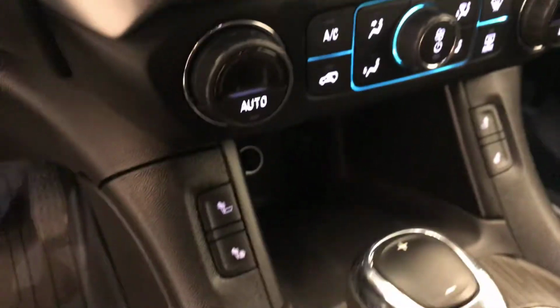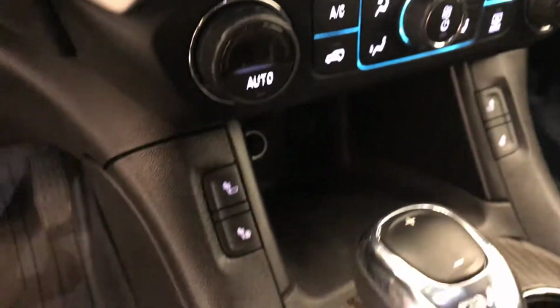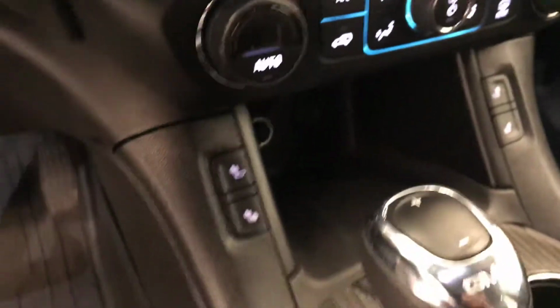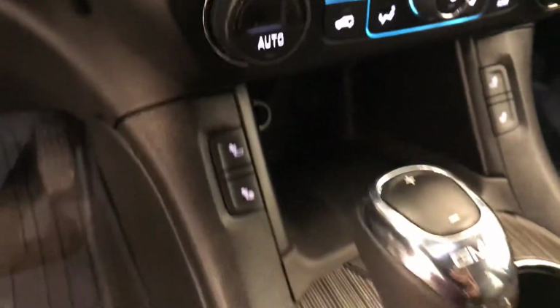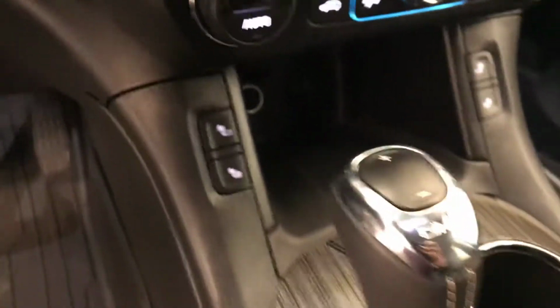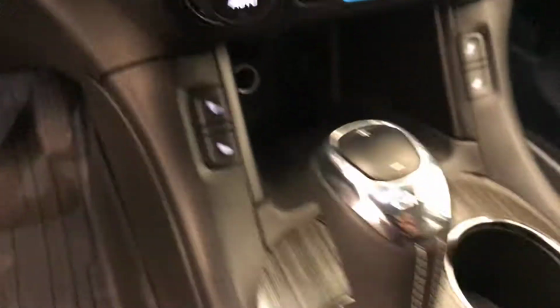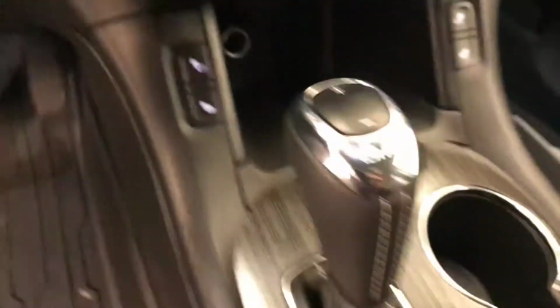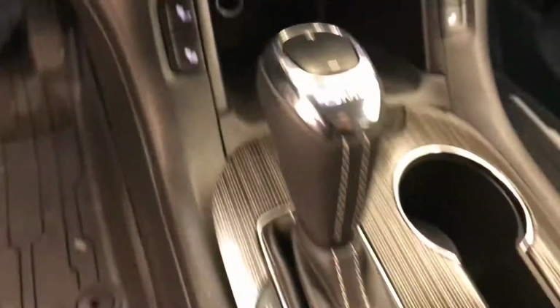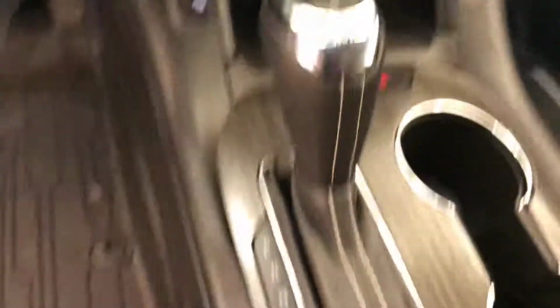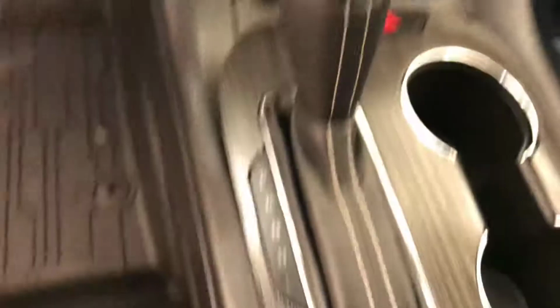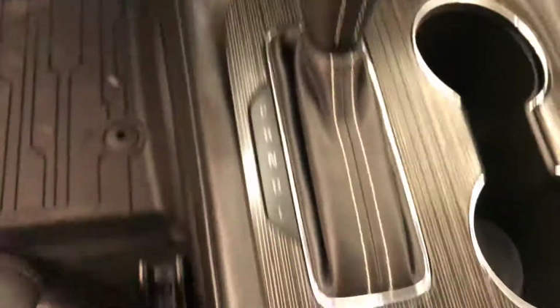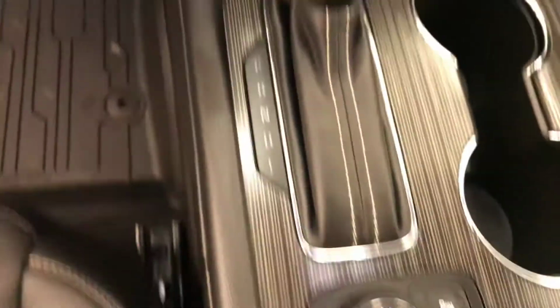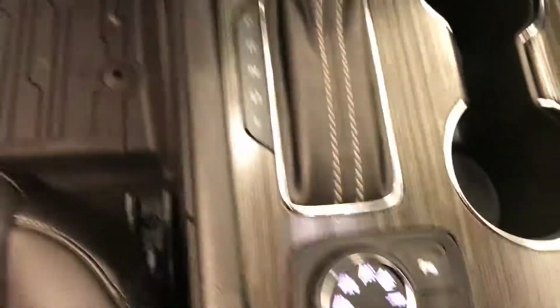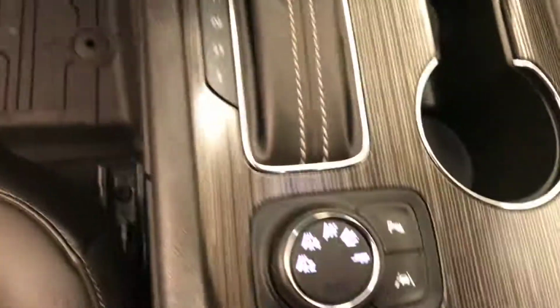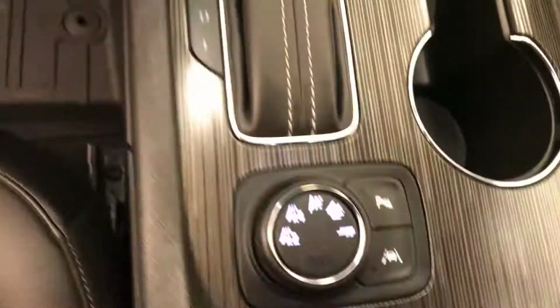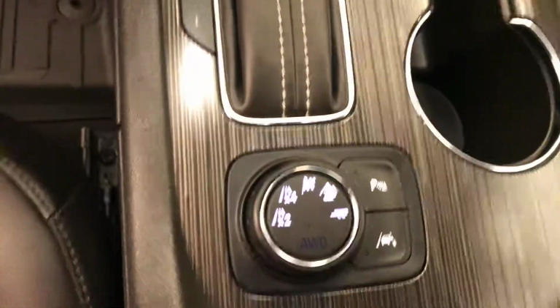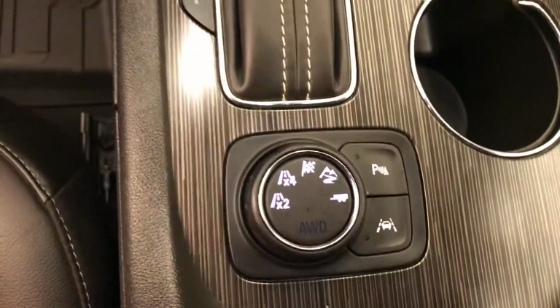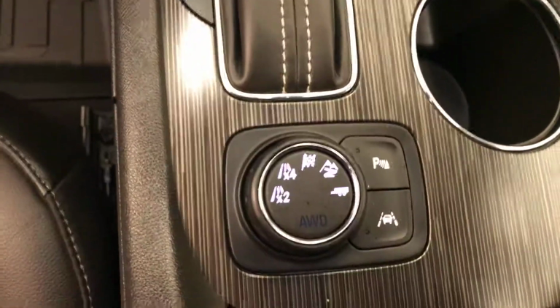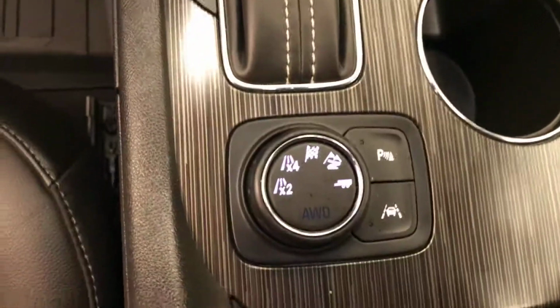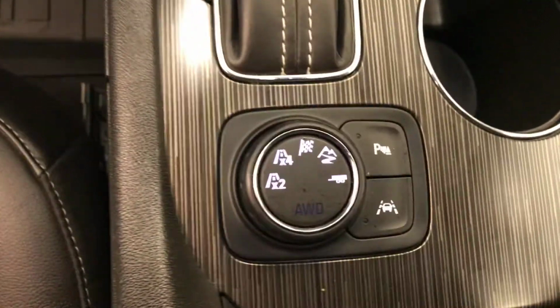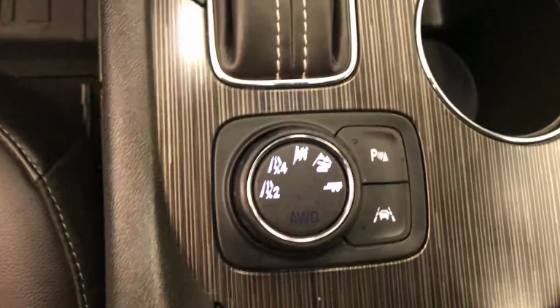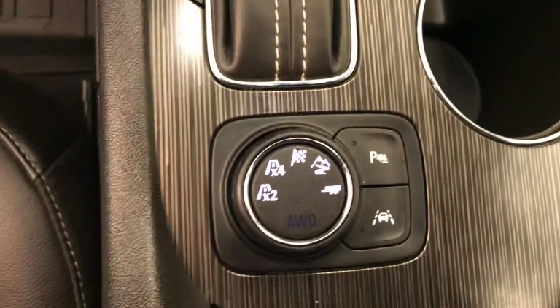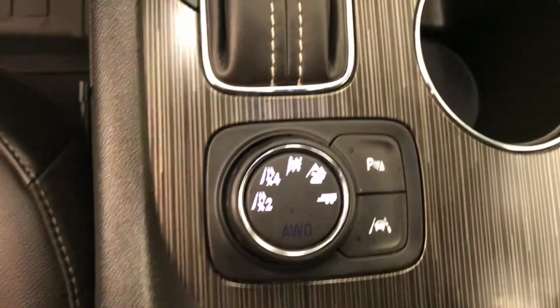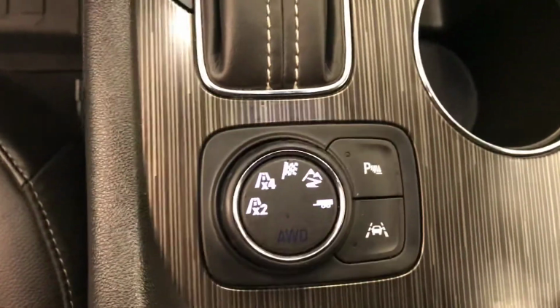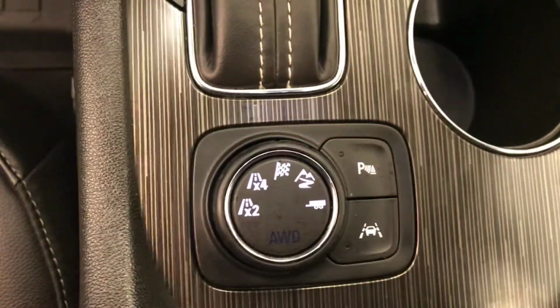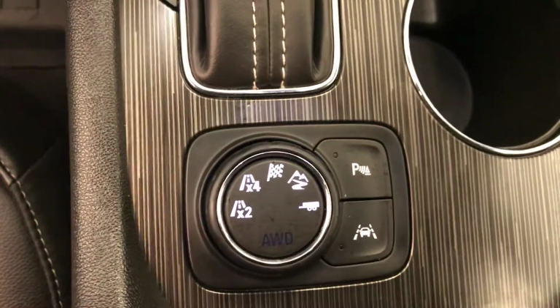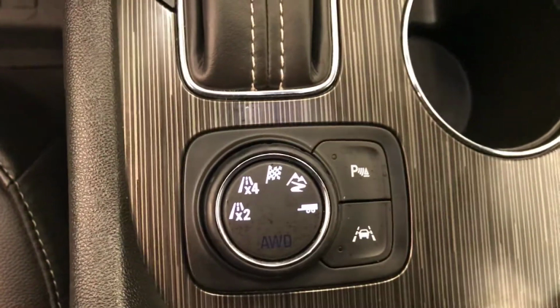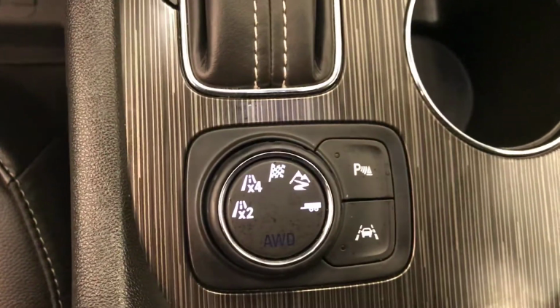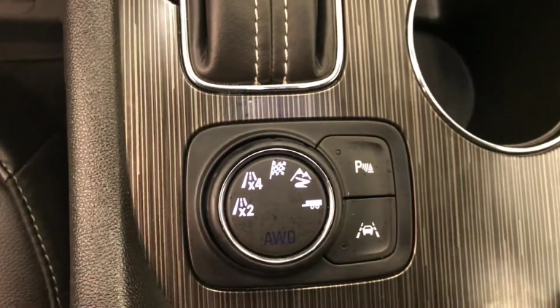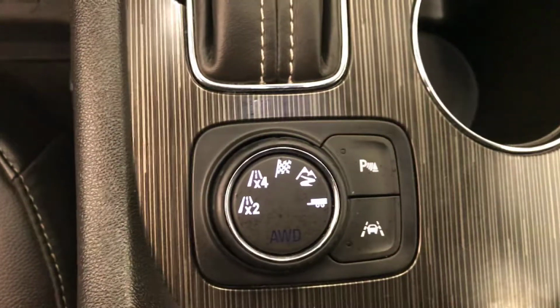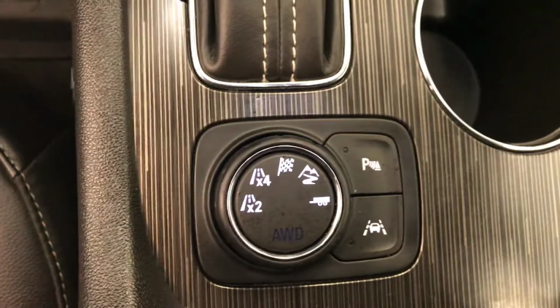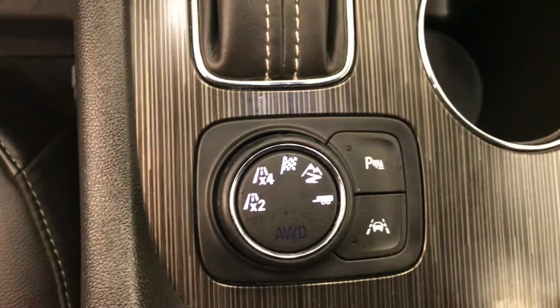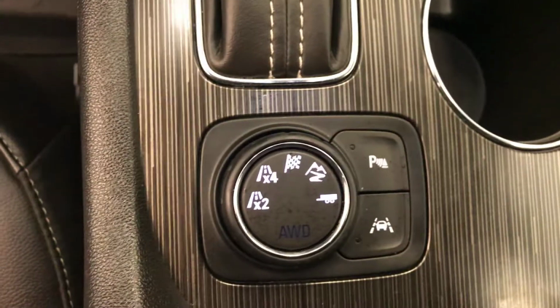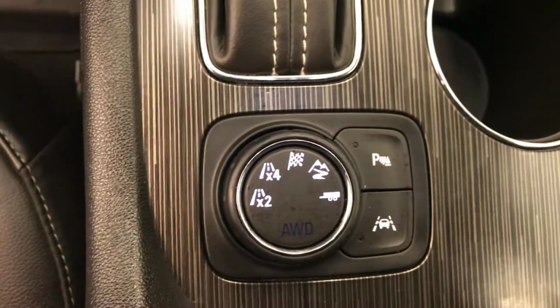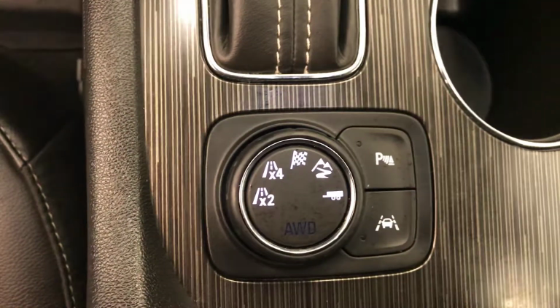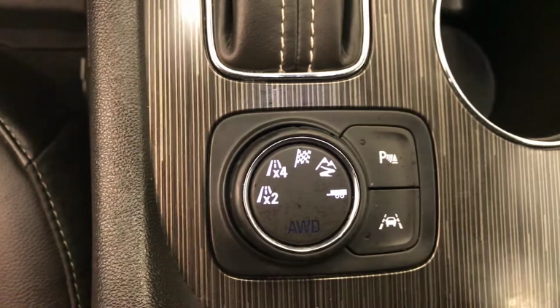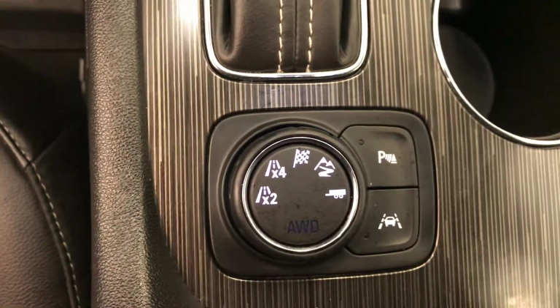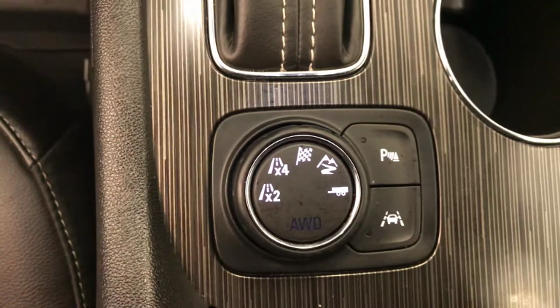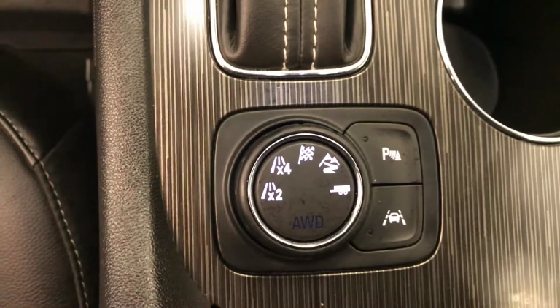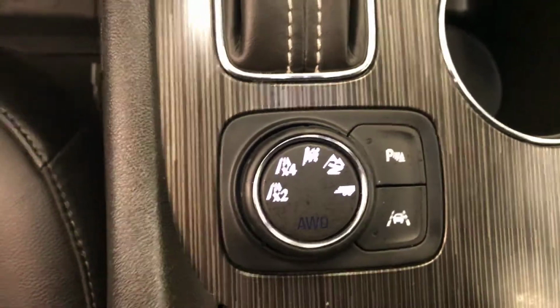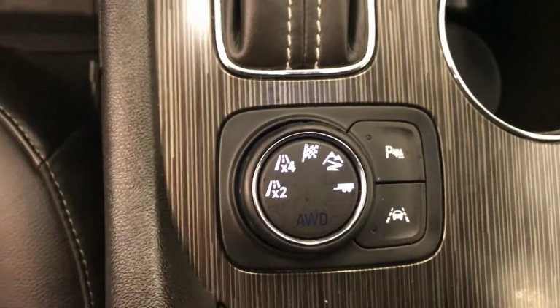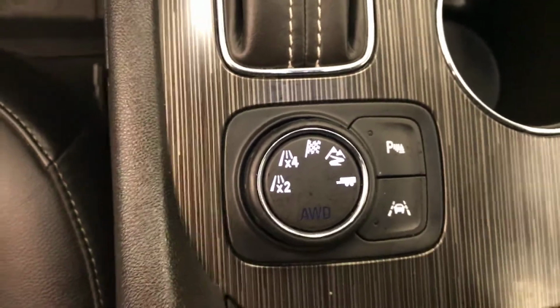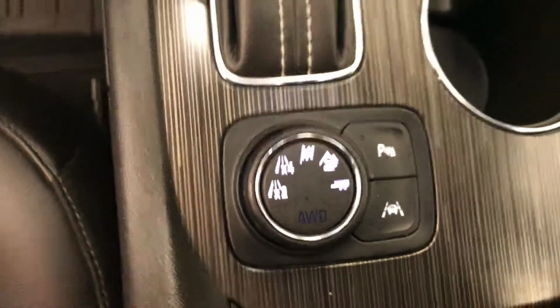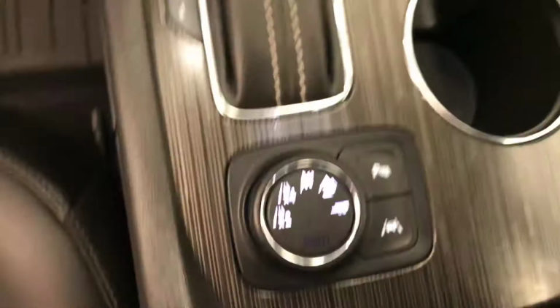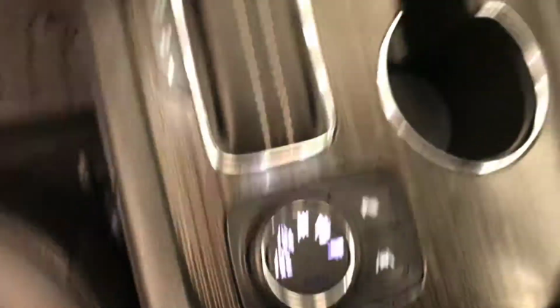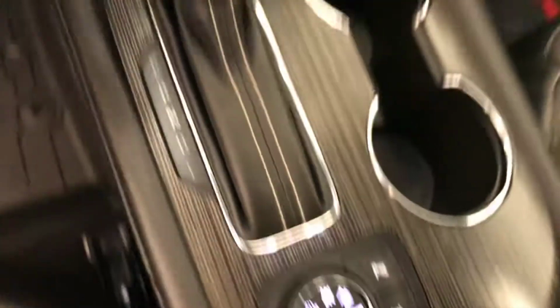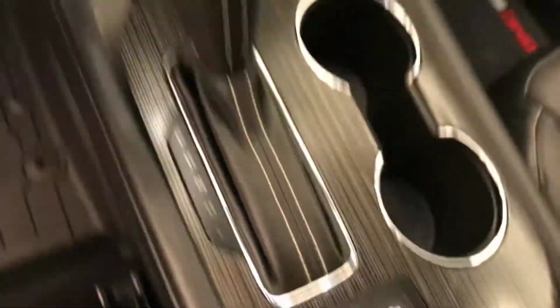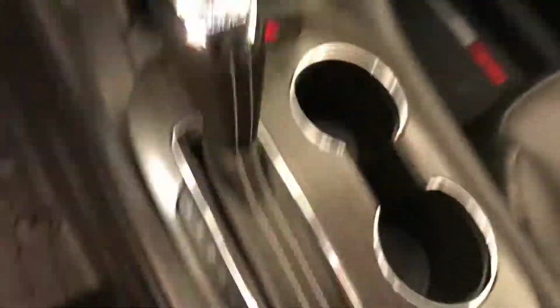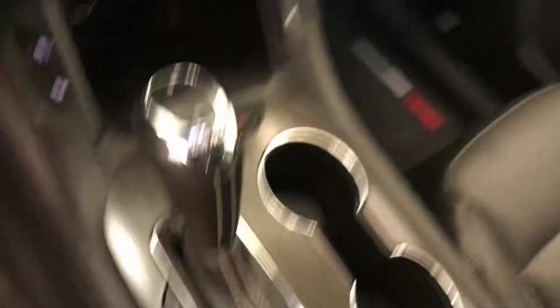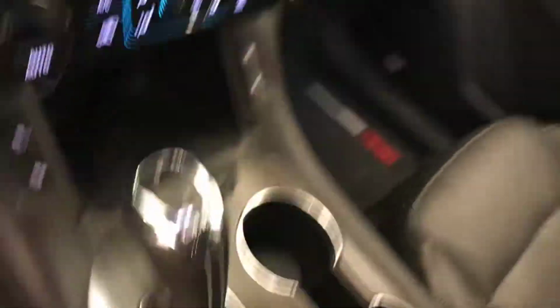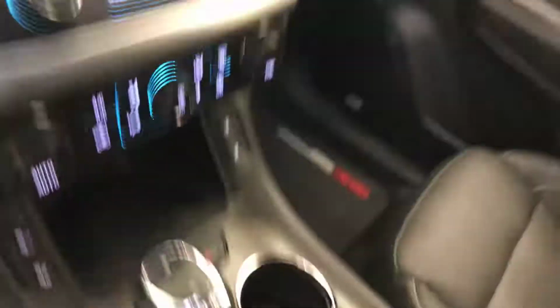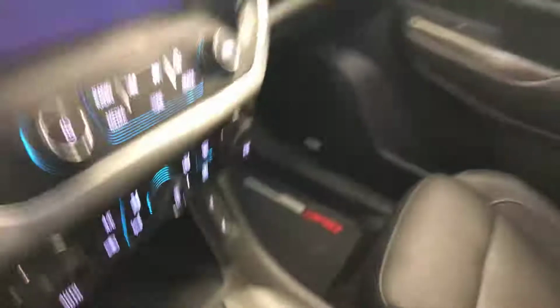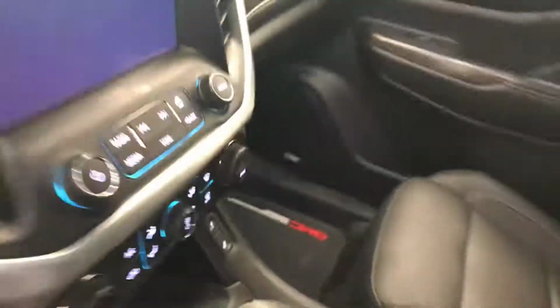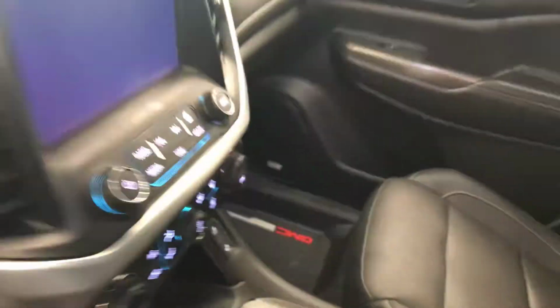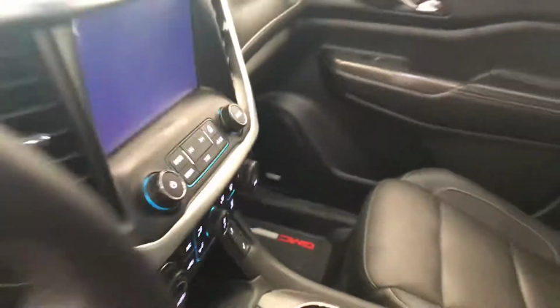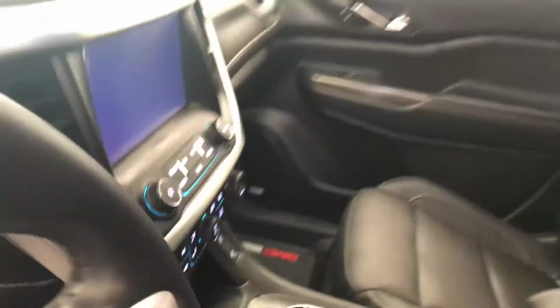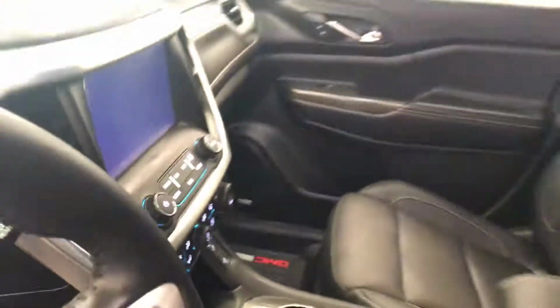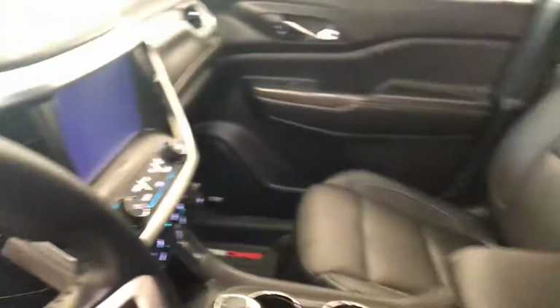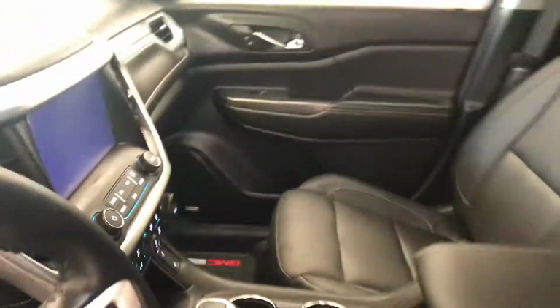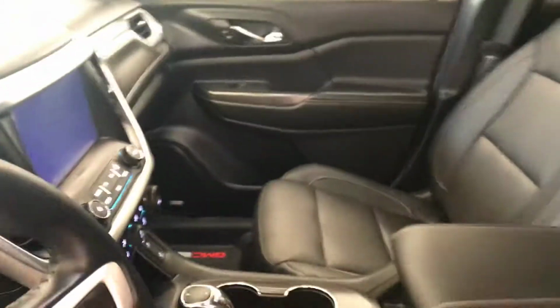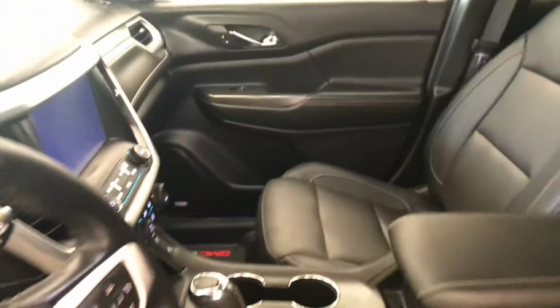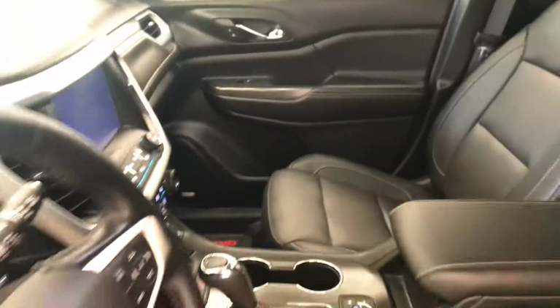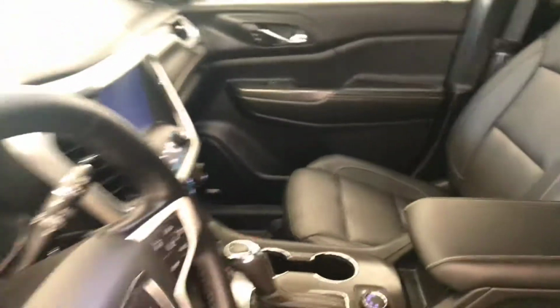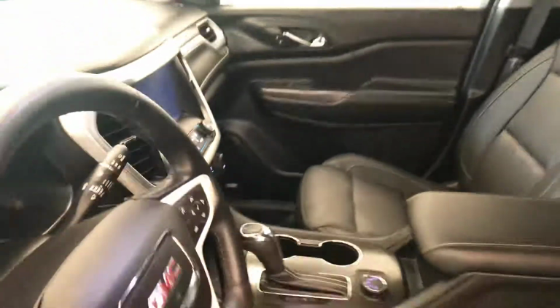We also have heated seats, parking assist controls, lane departure warning, and all-wheel drive controls. Our interior color is black.